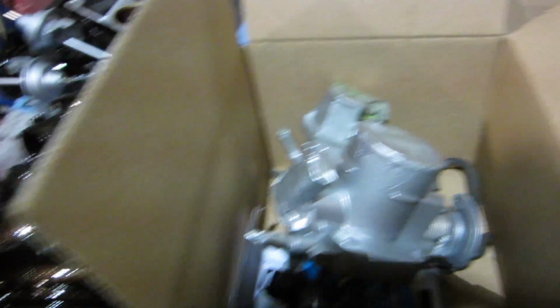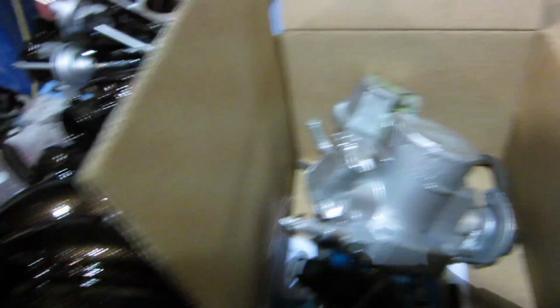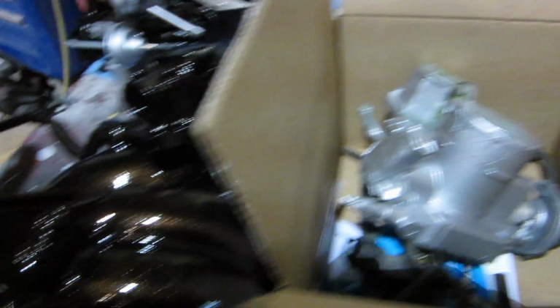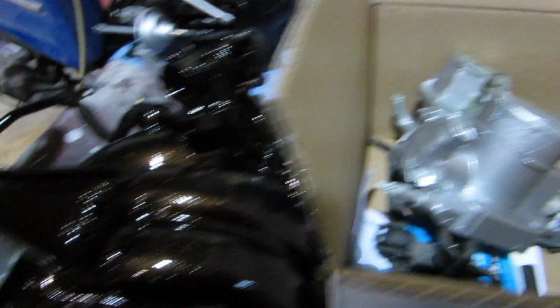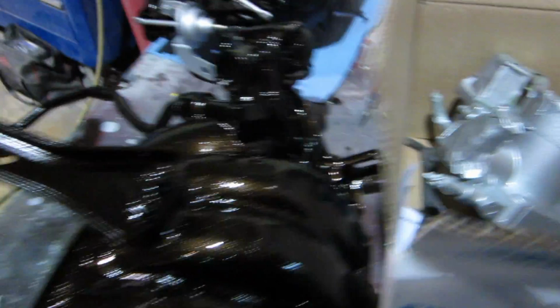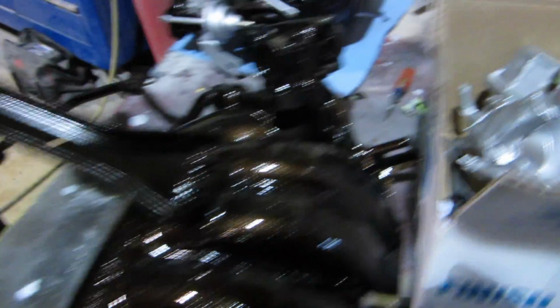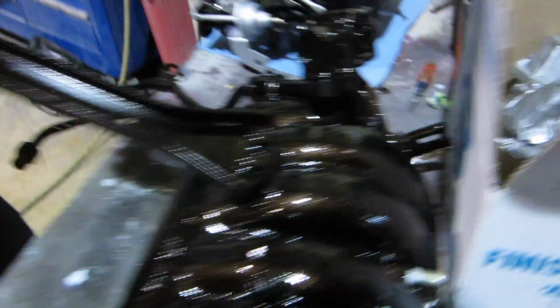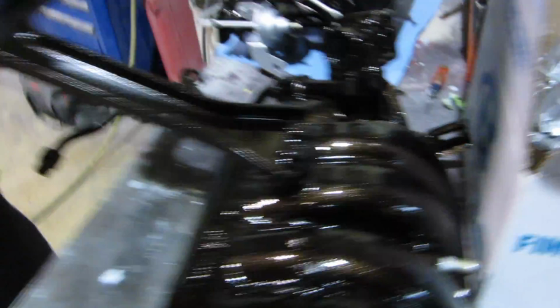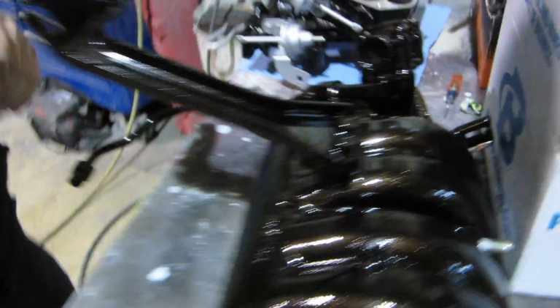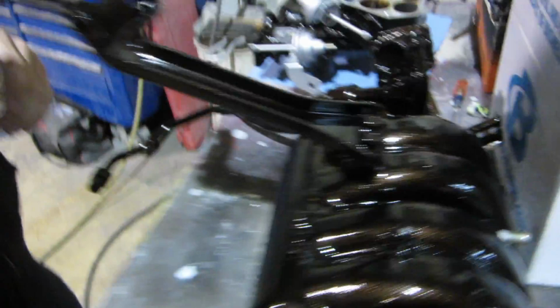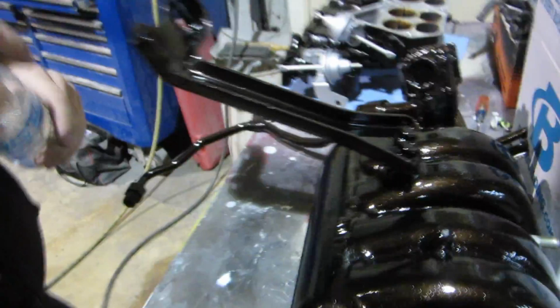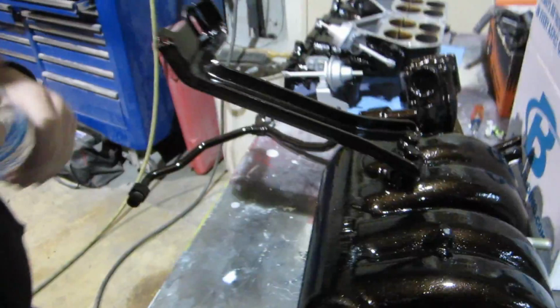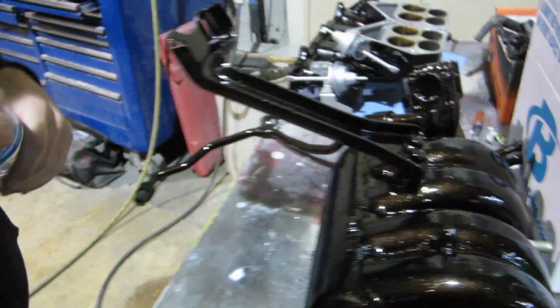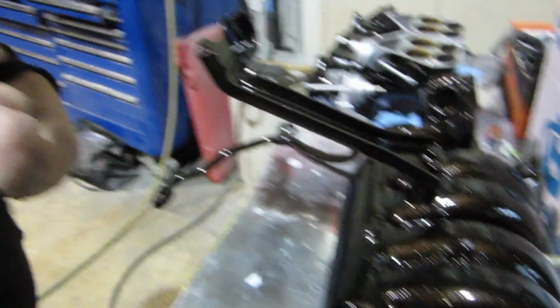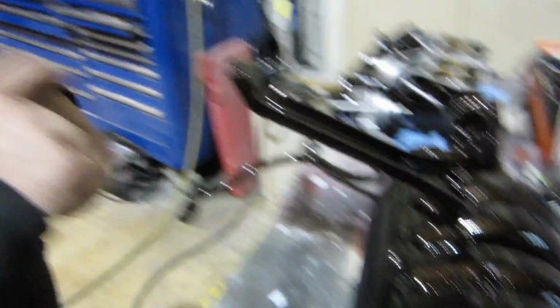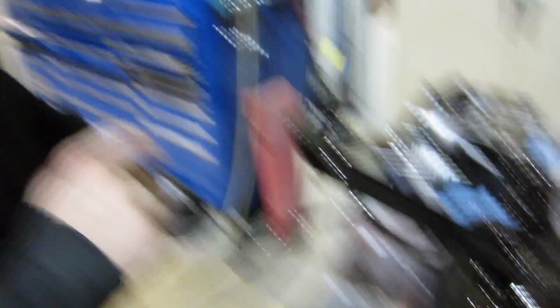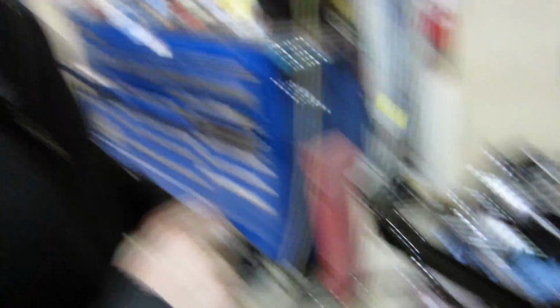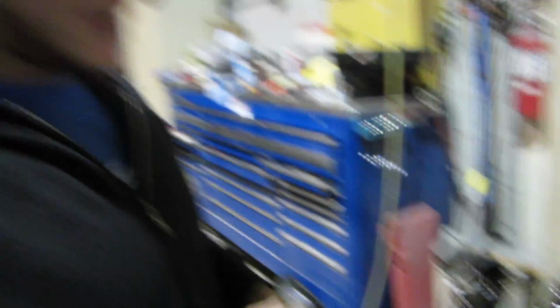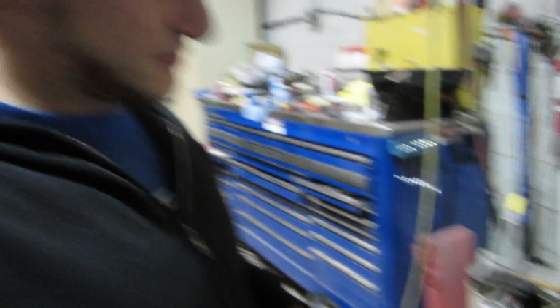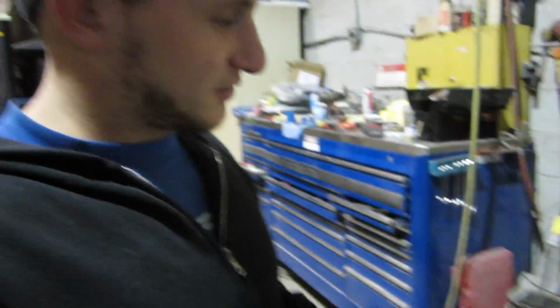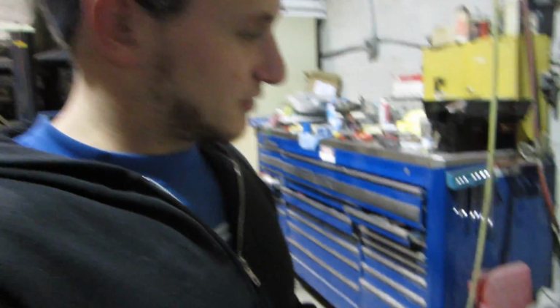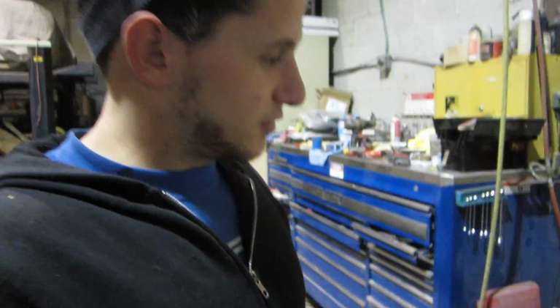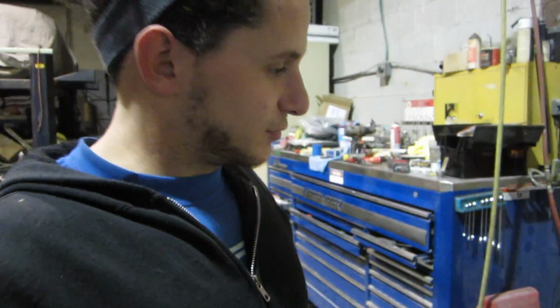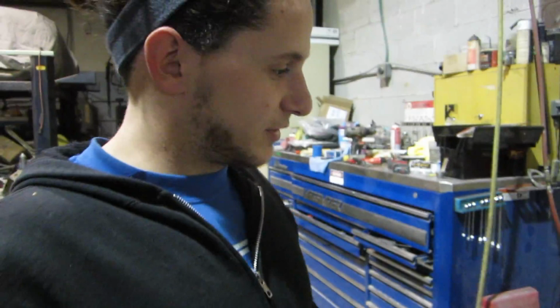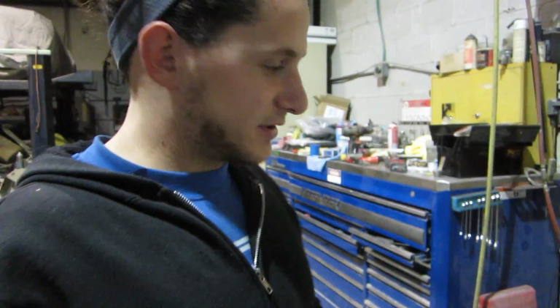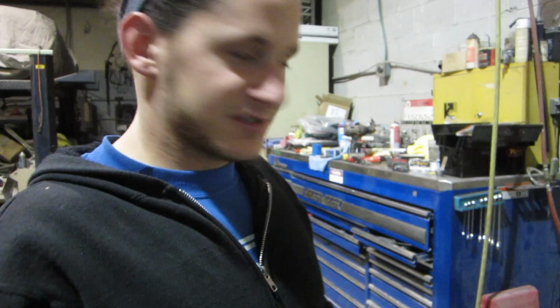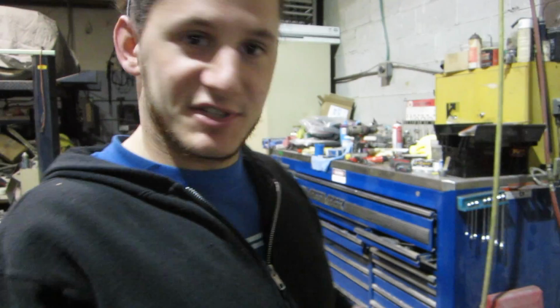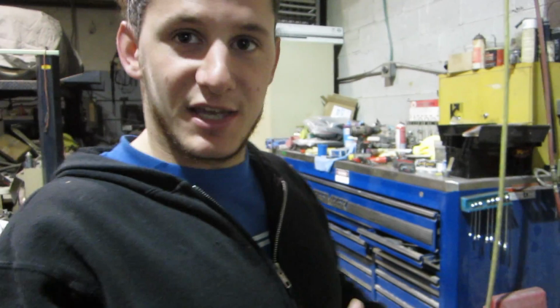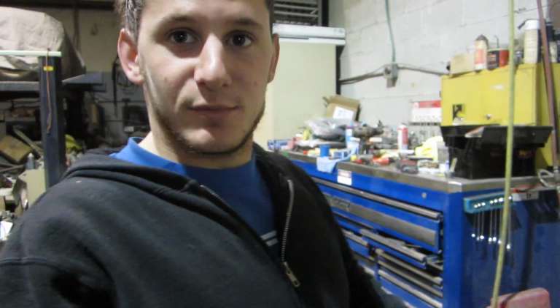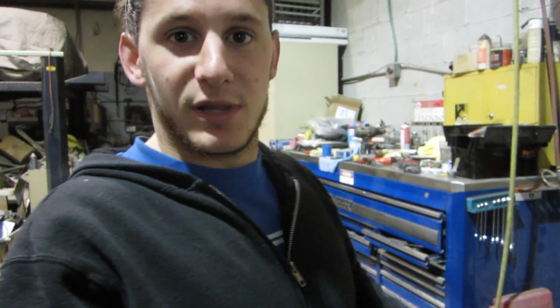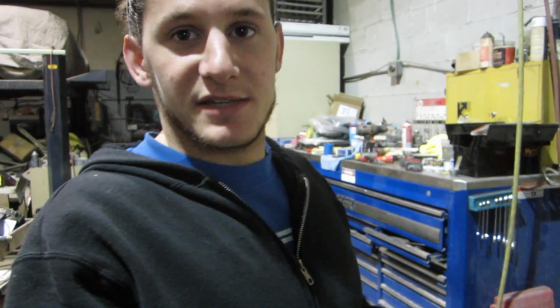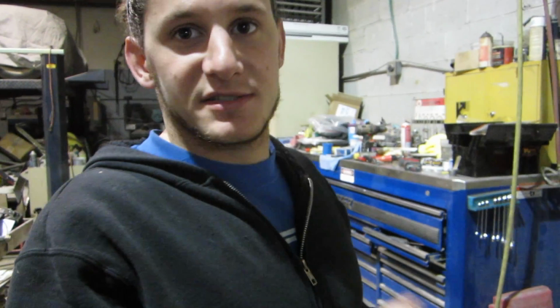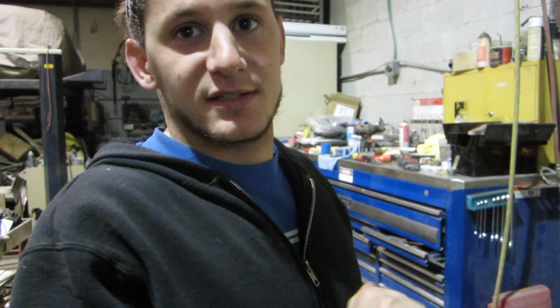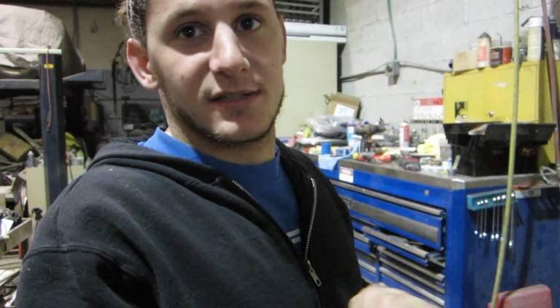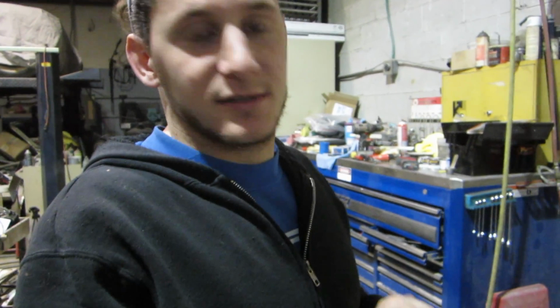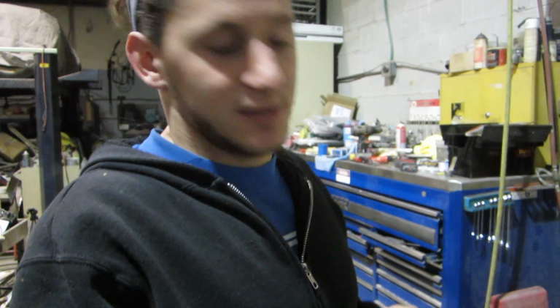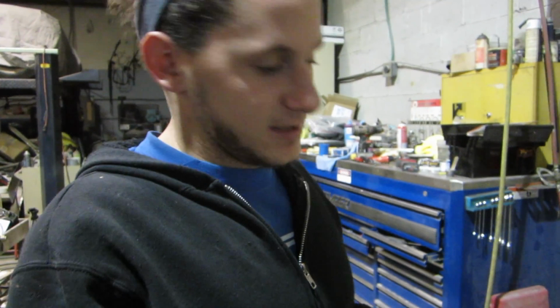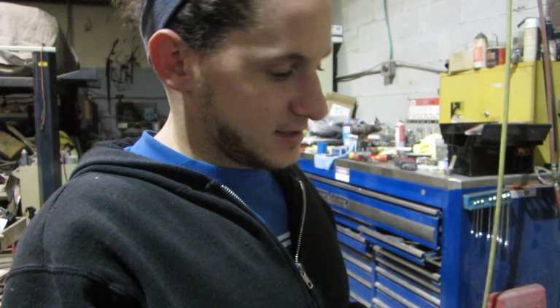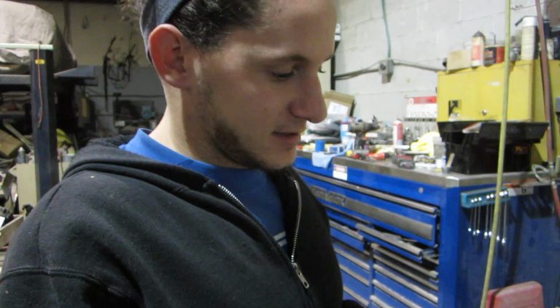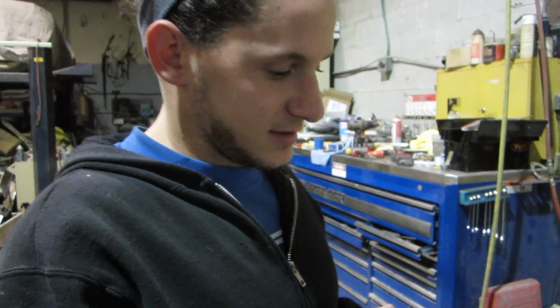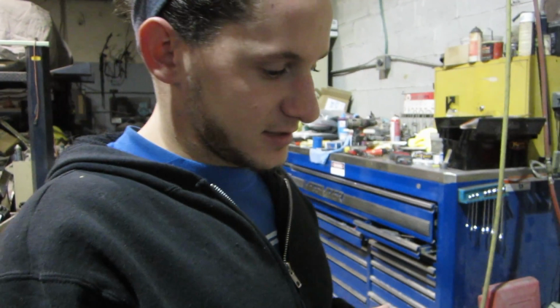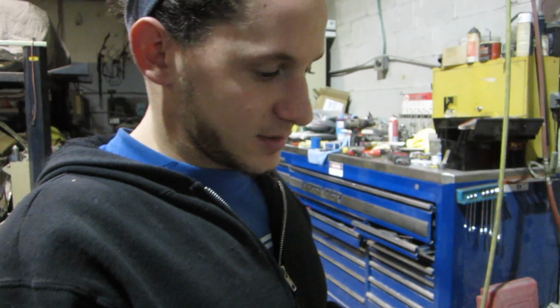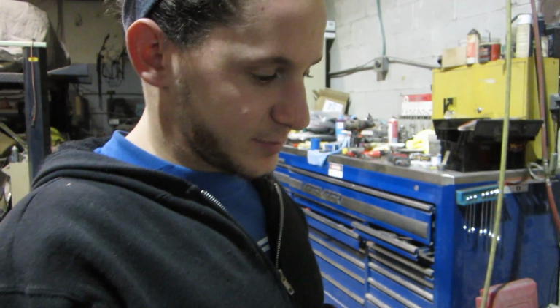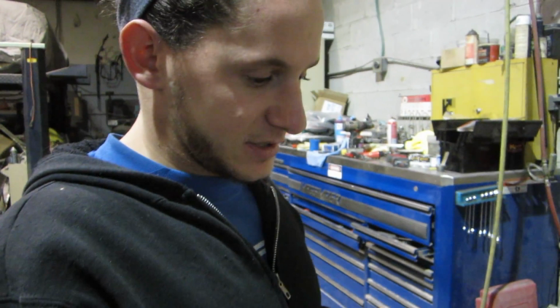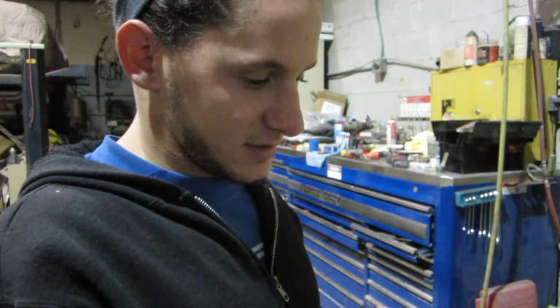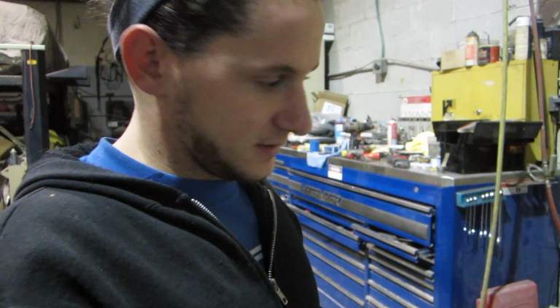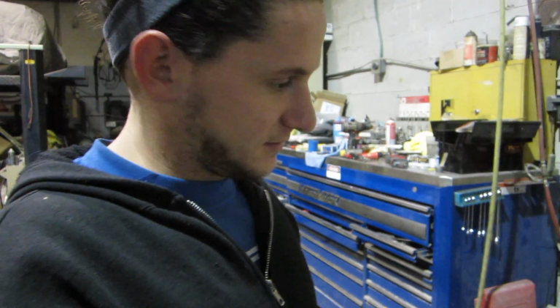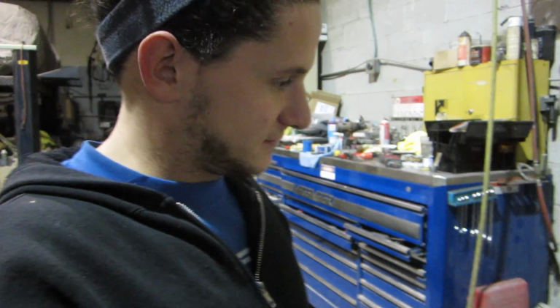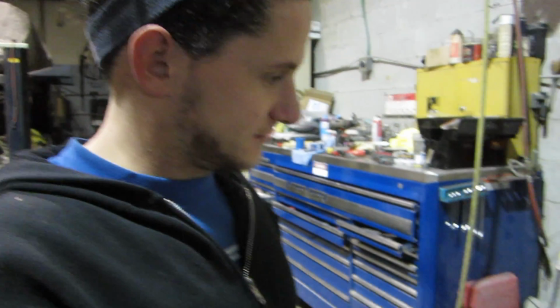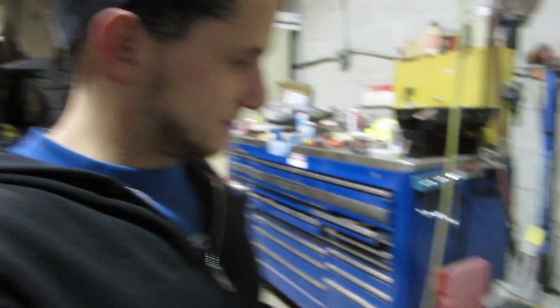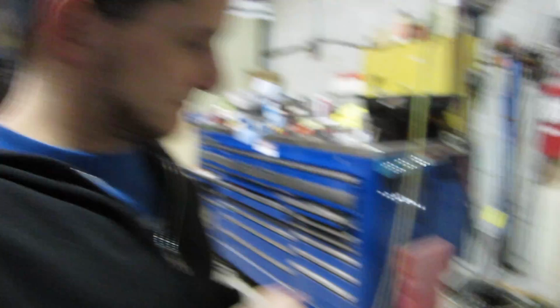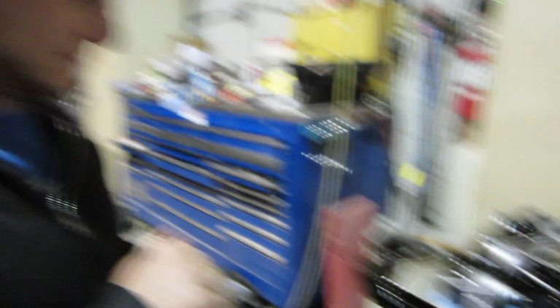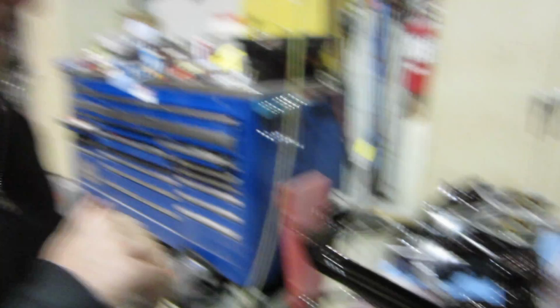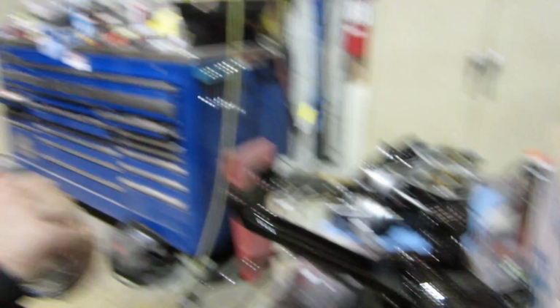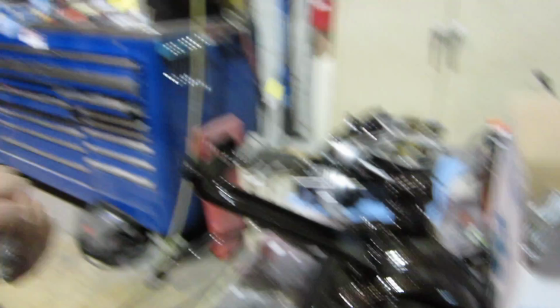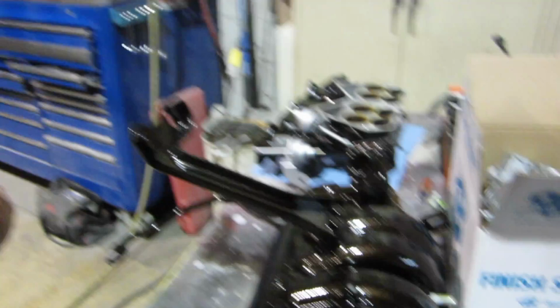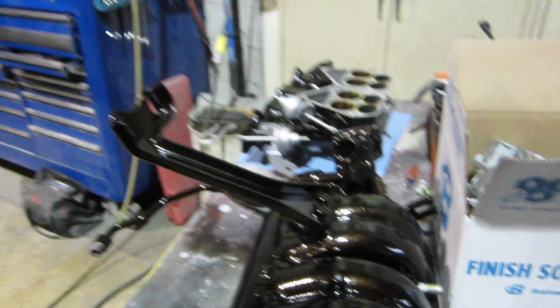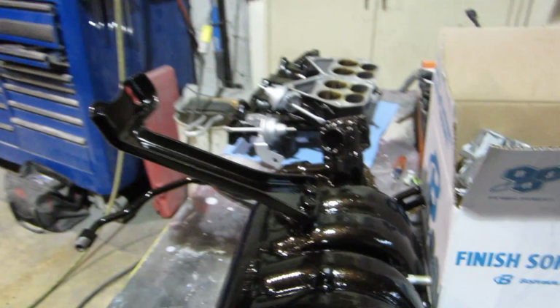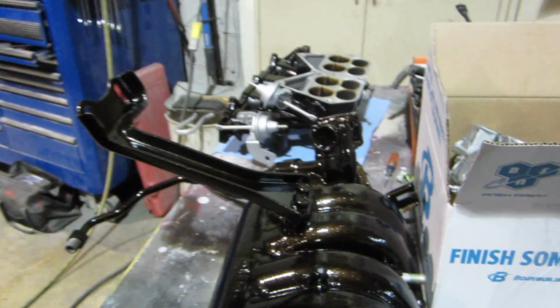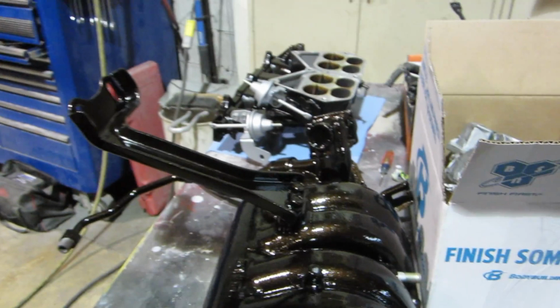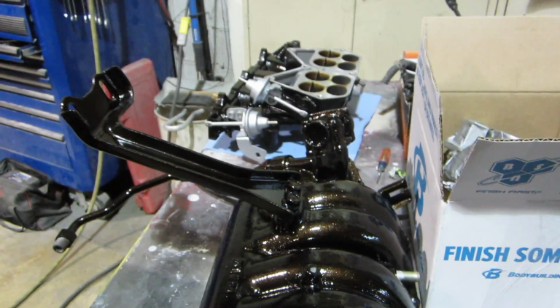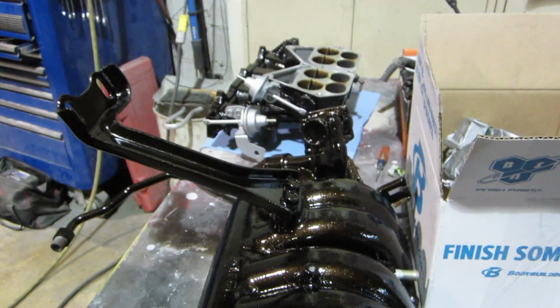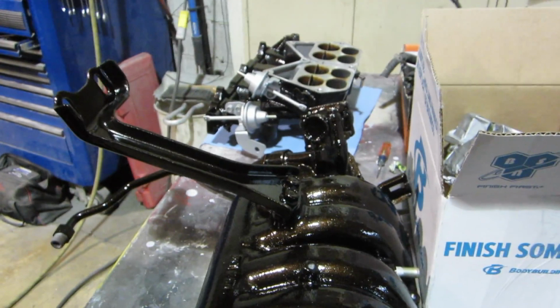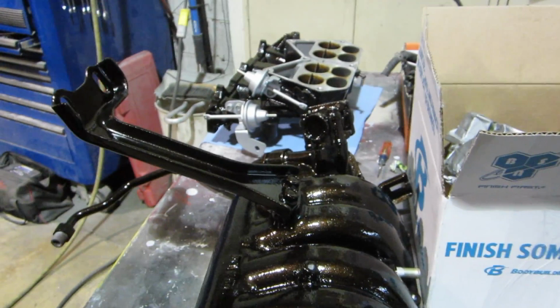It was all nasty and cruddy before. I took it all apart, sandblasted it, and then I painted it. And now I'm putting it back together.